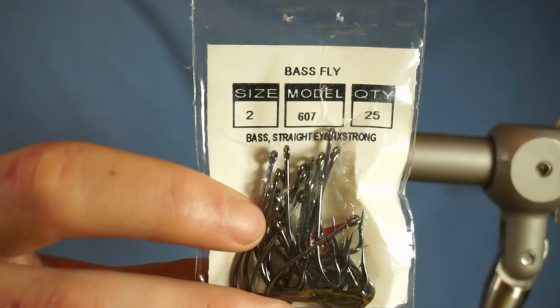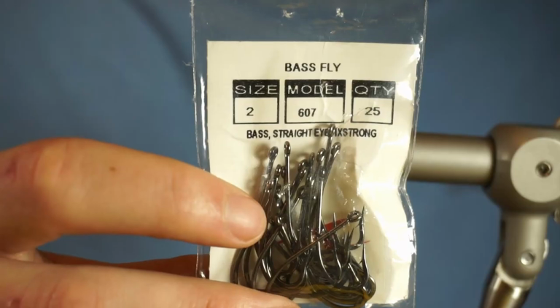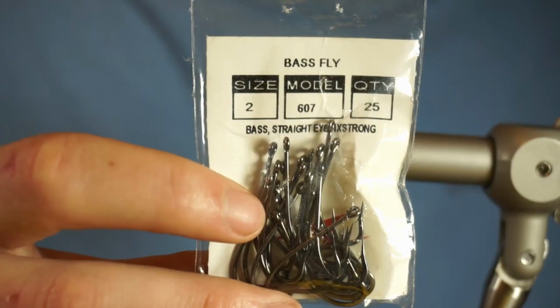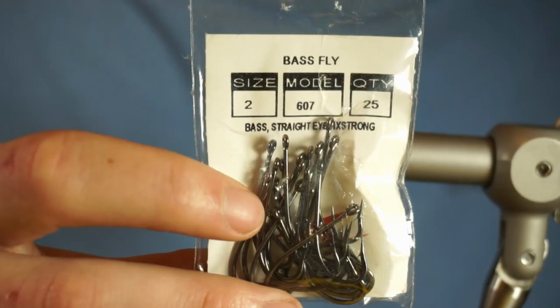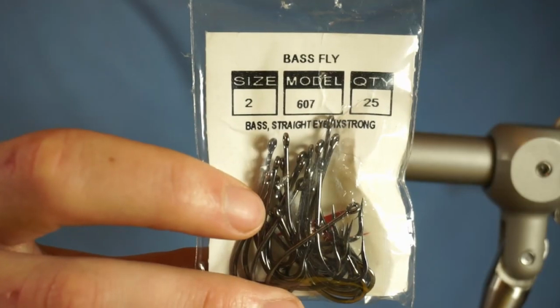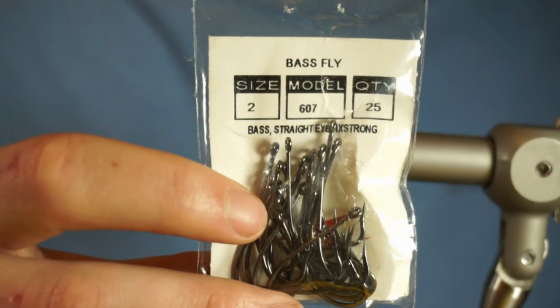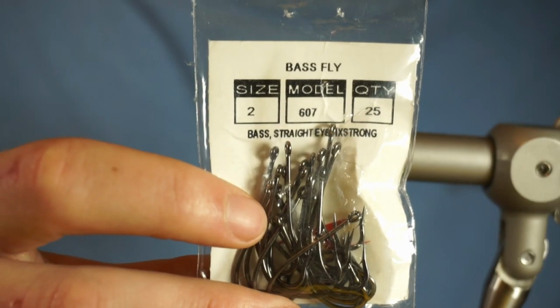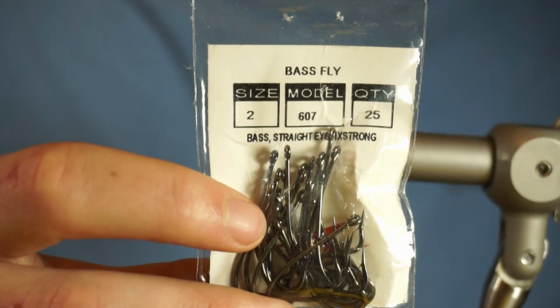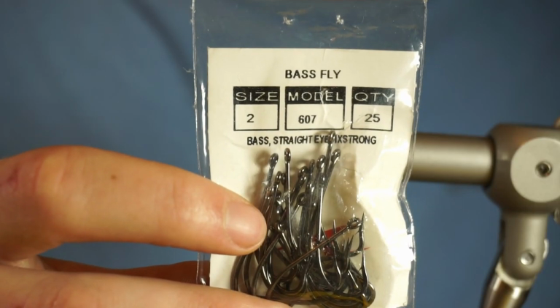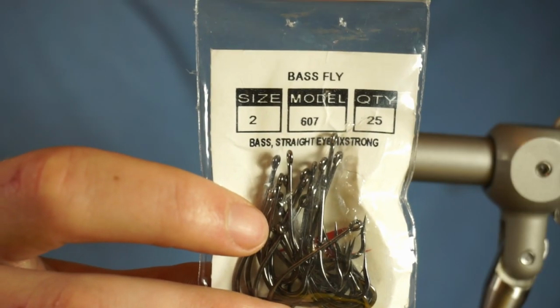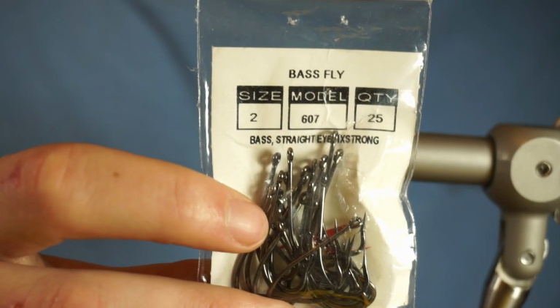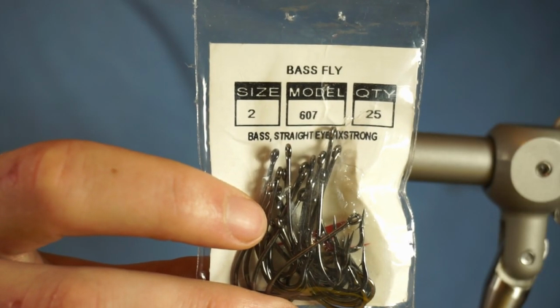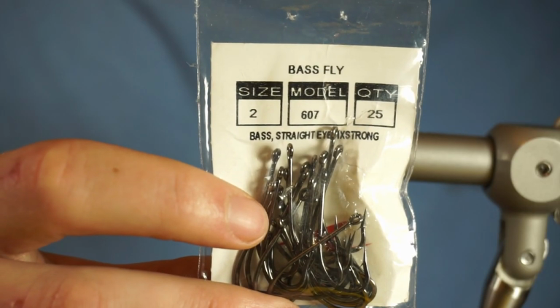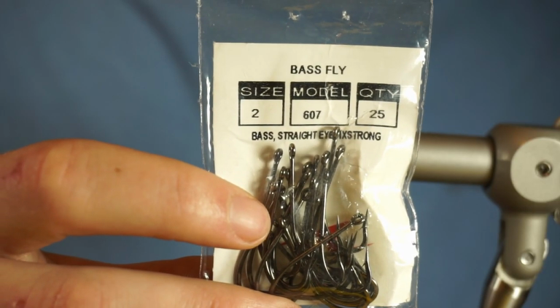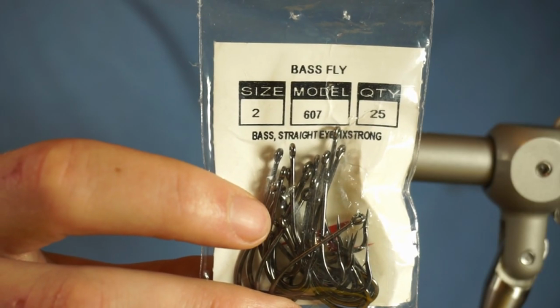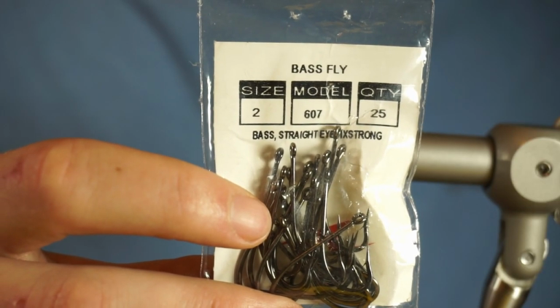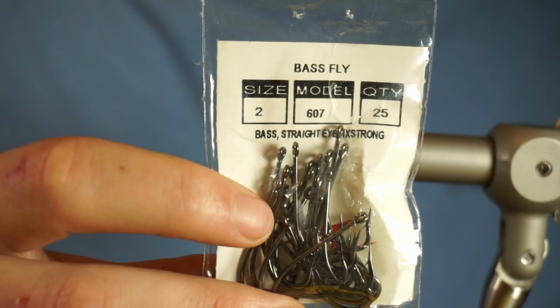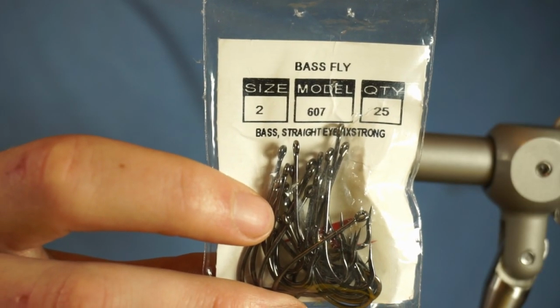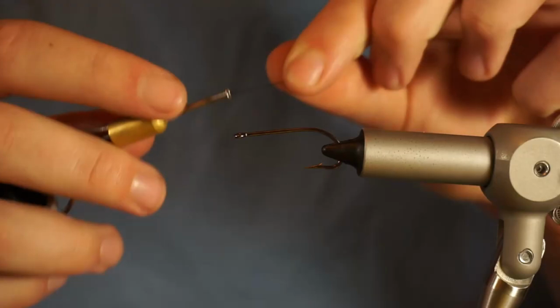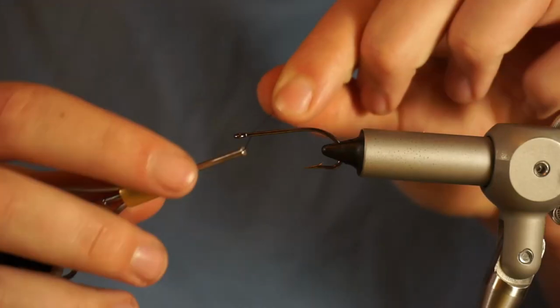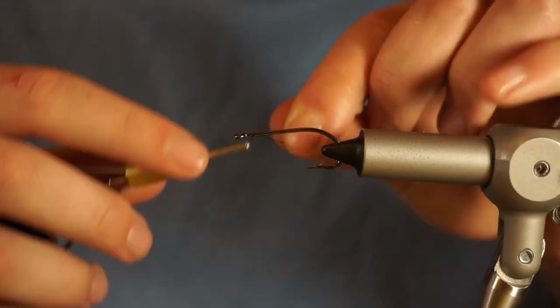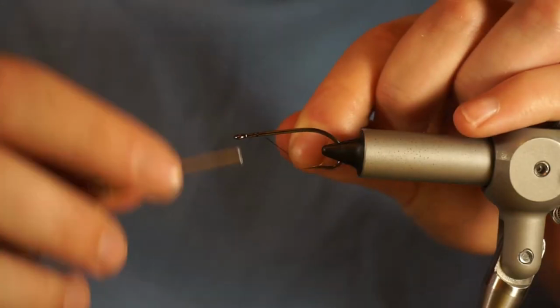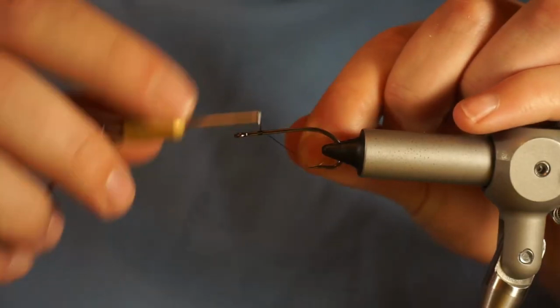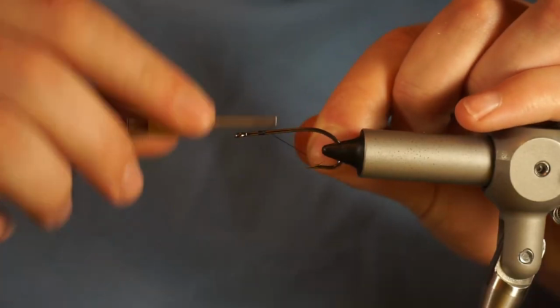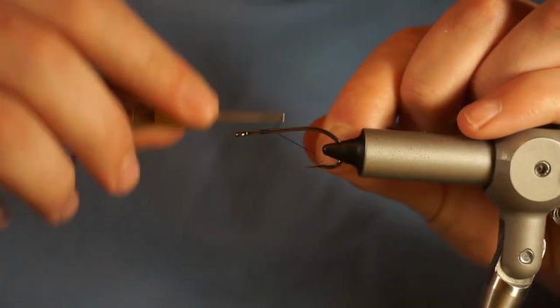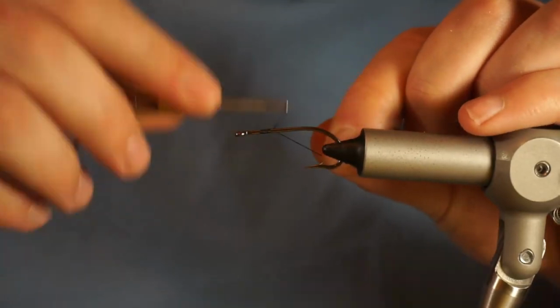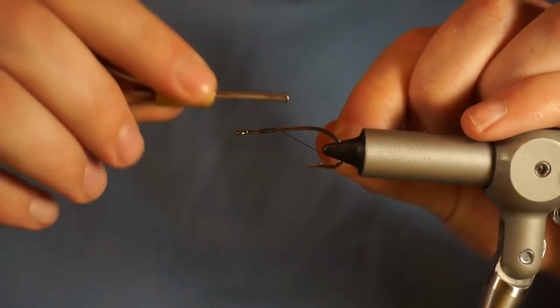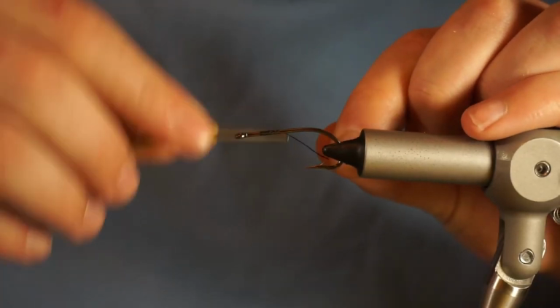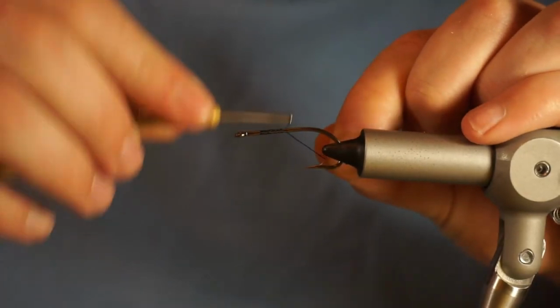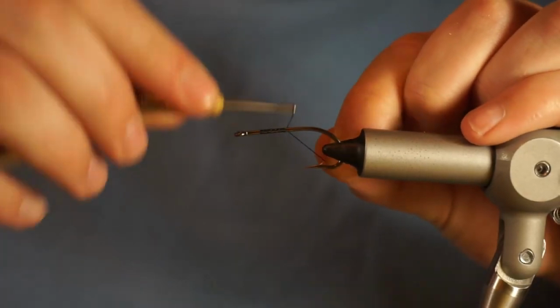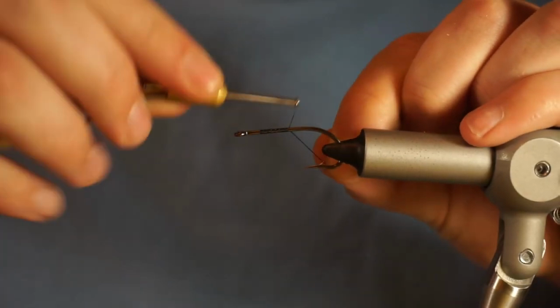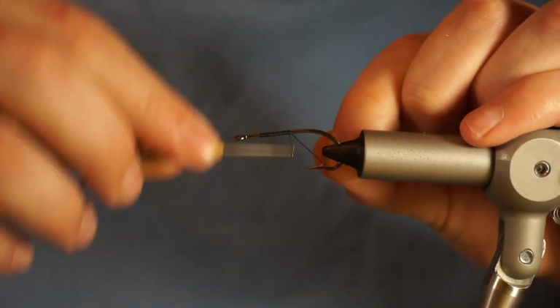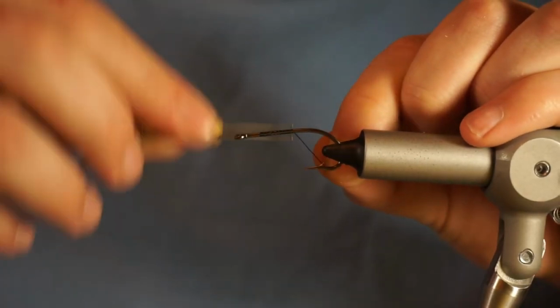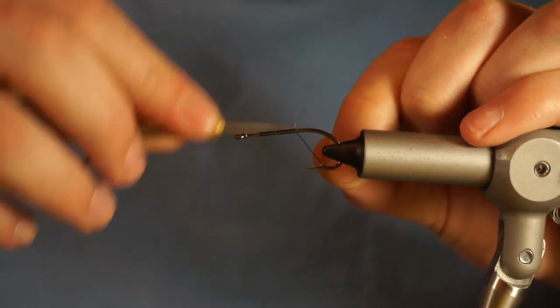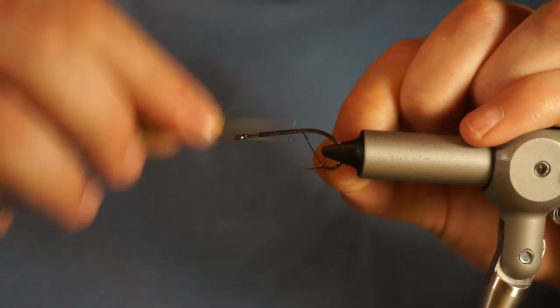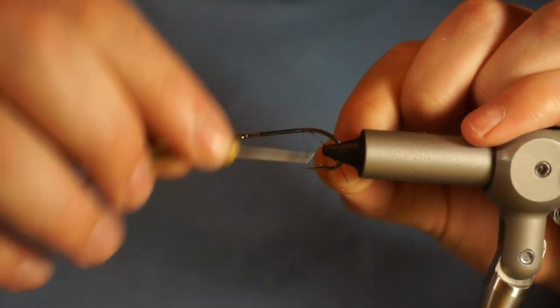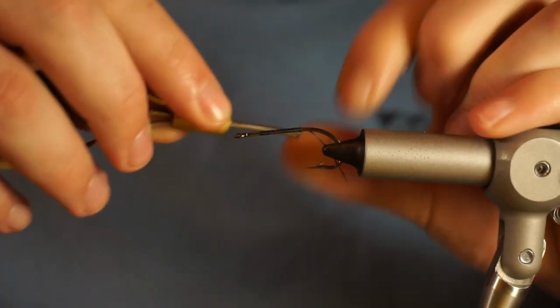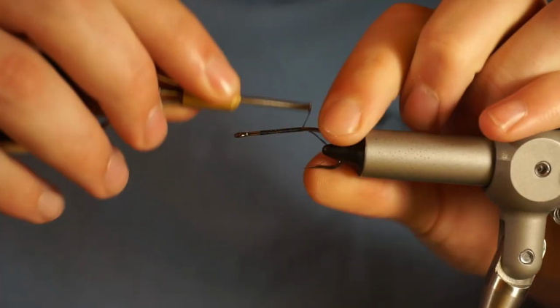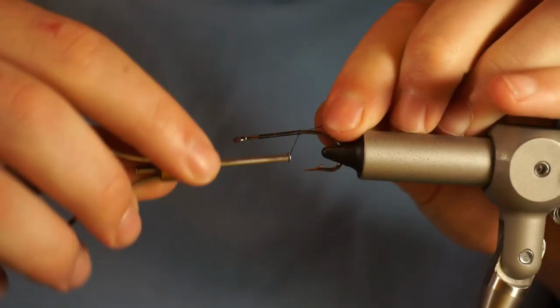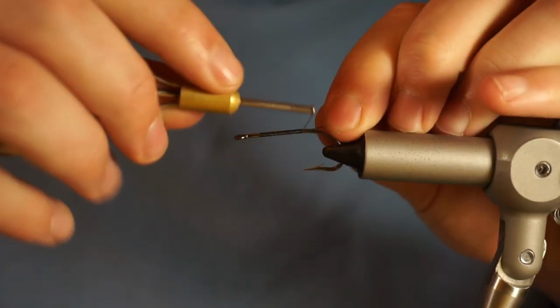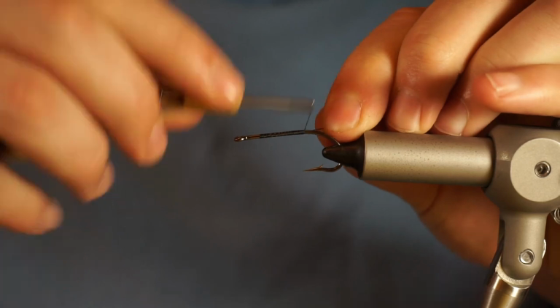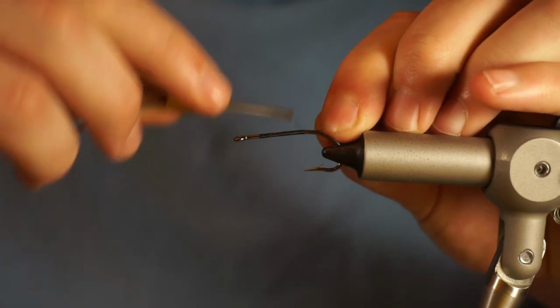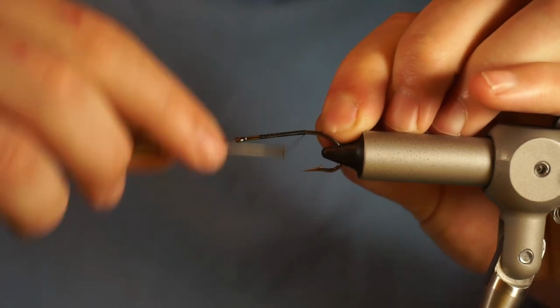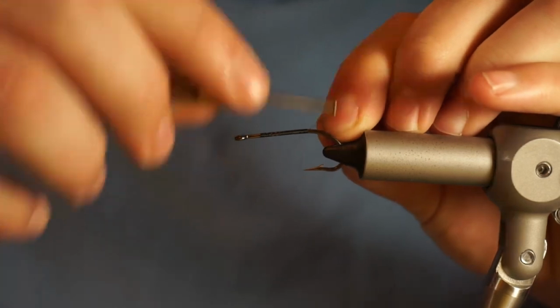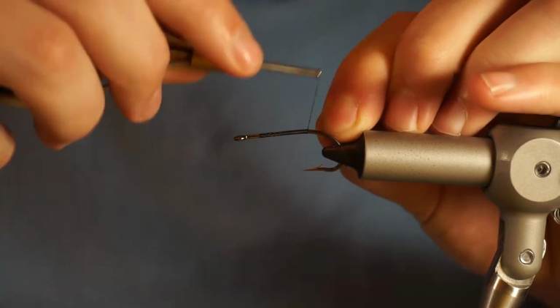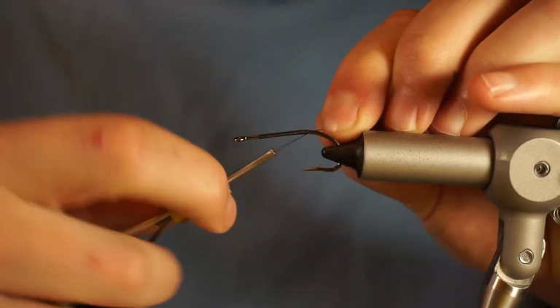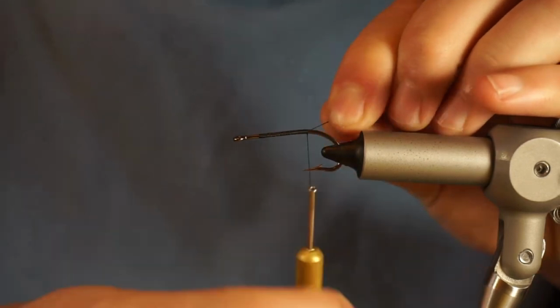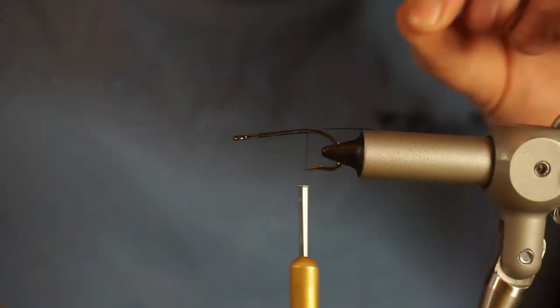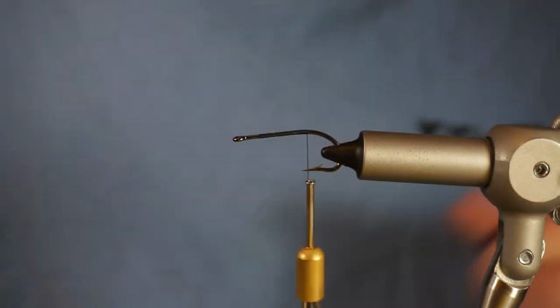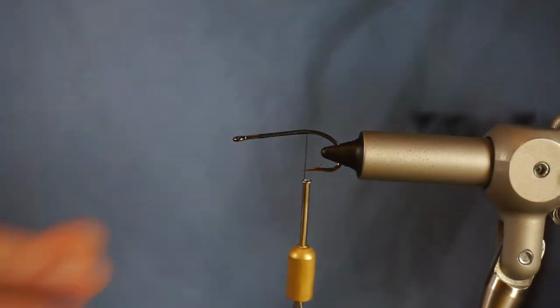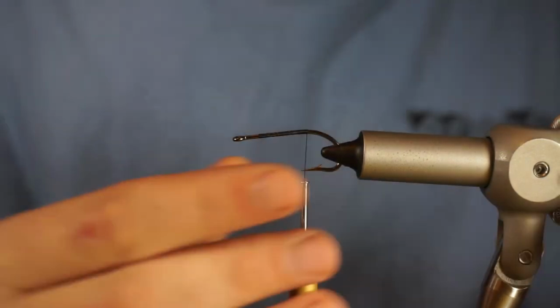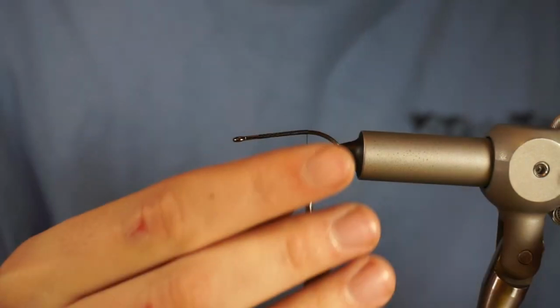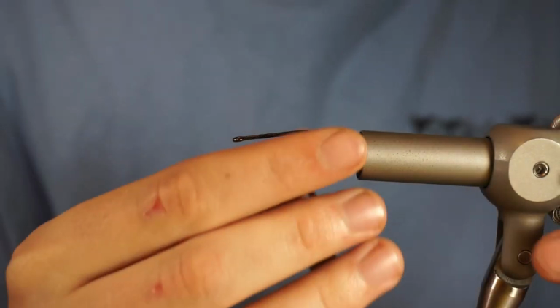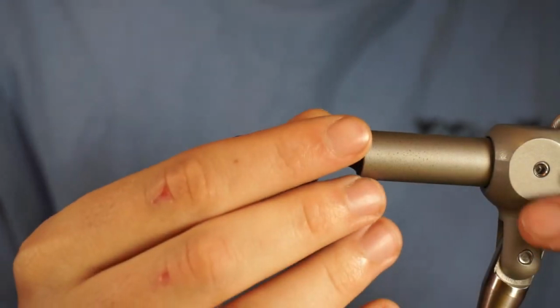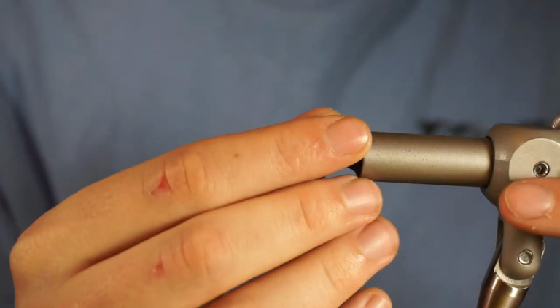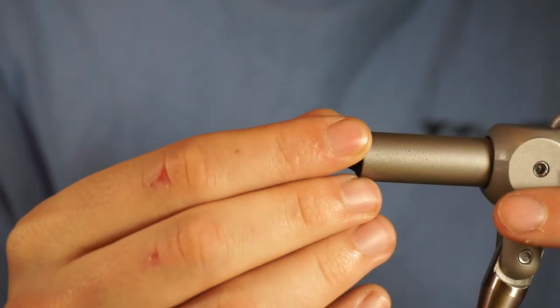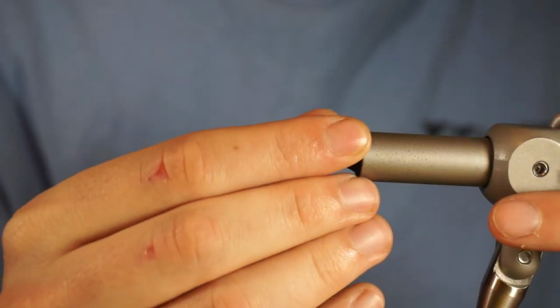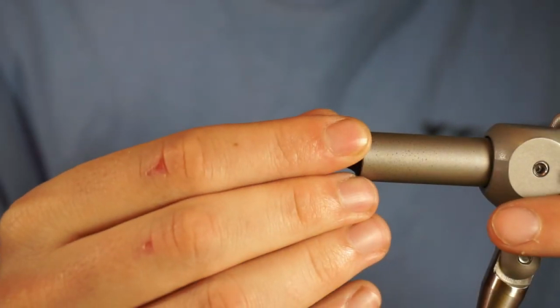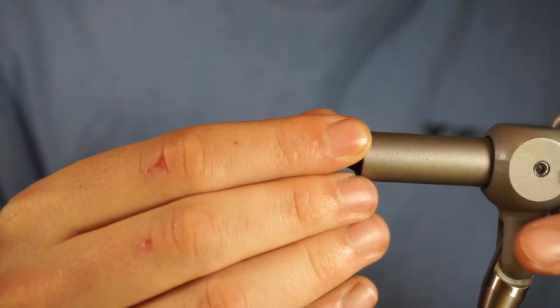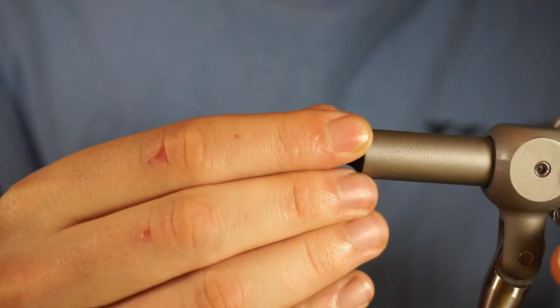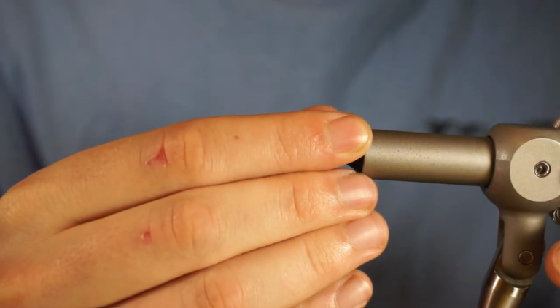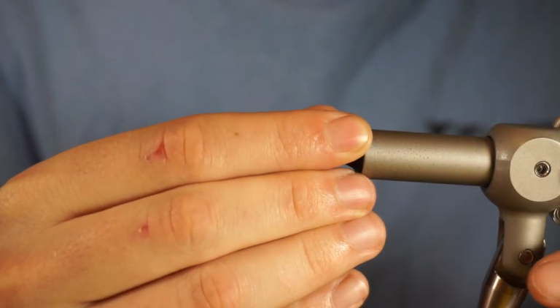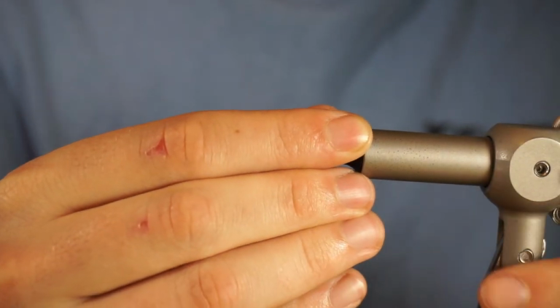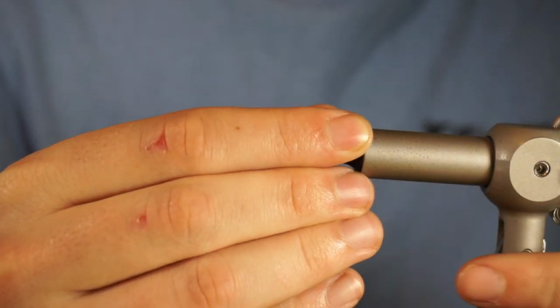Alright guys, I'm going to come under here with these bass hooks from Jay Stockner. It's the hook that I like, but you can use any hook that's similar.